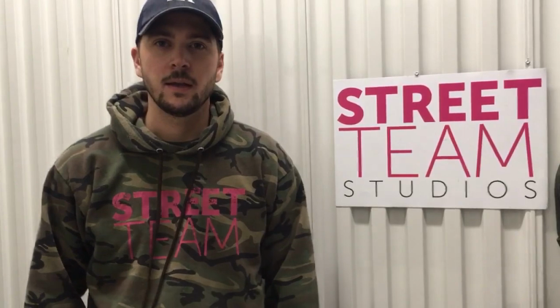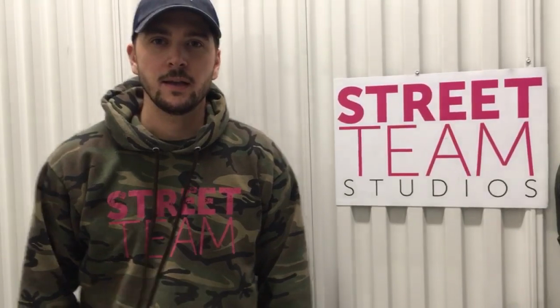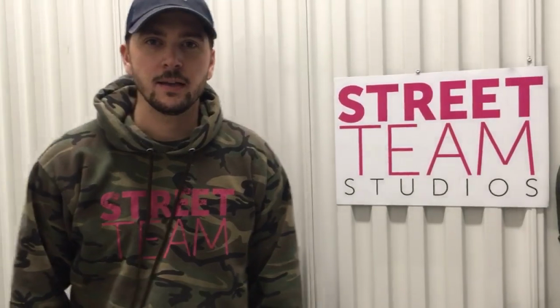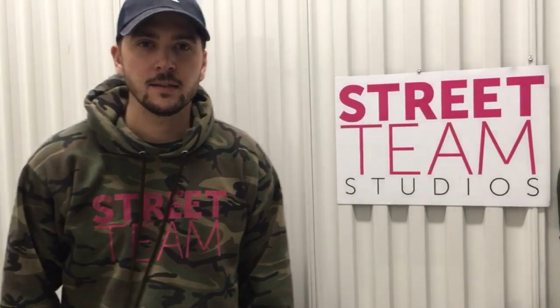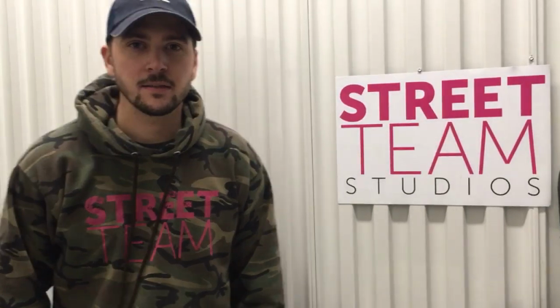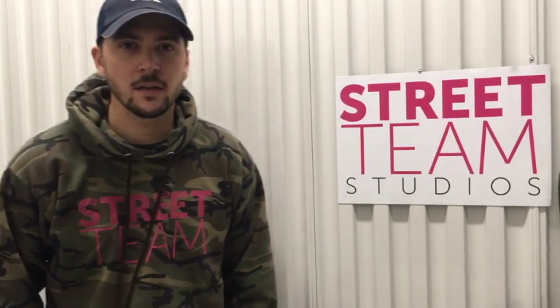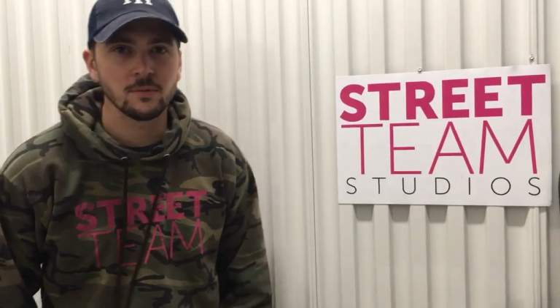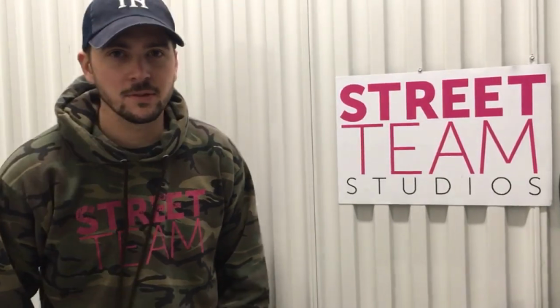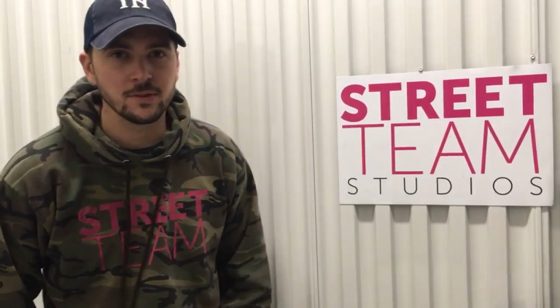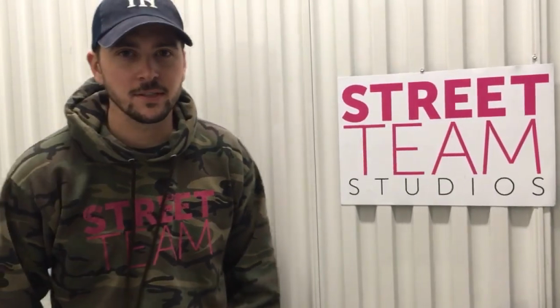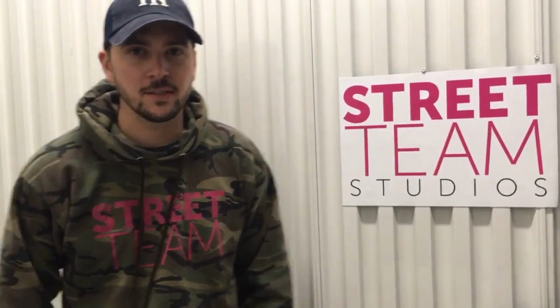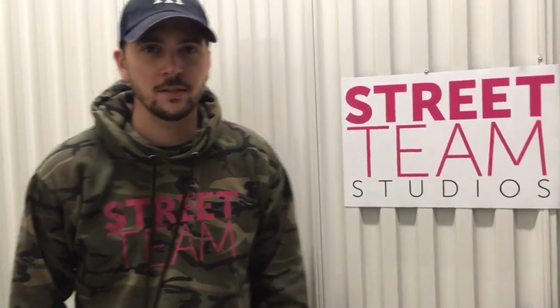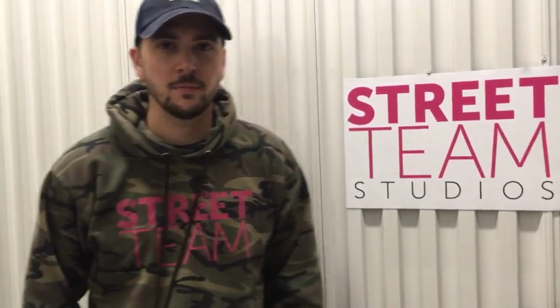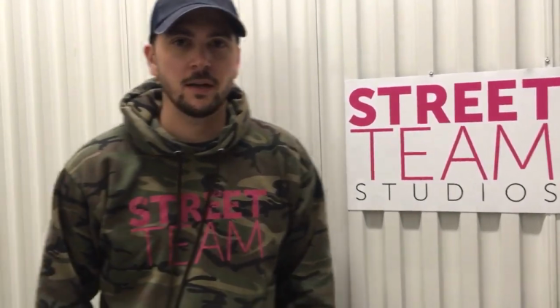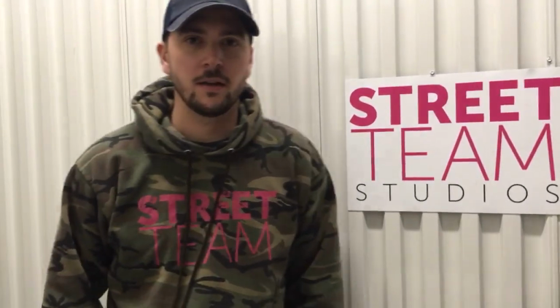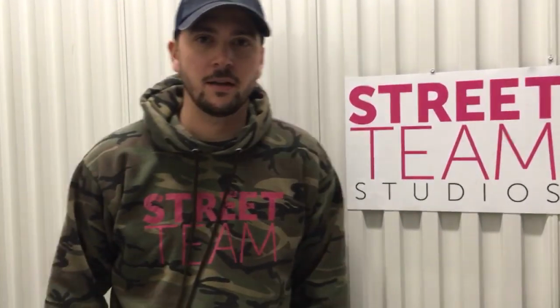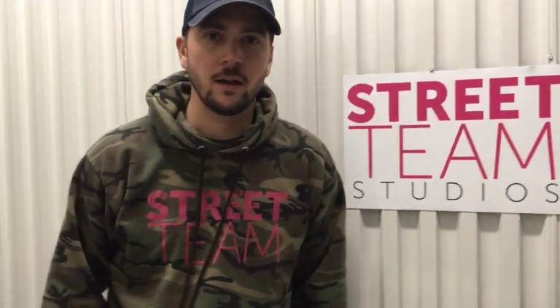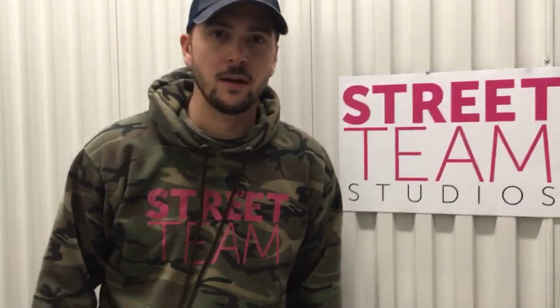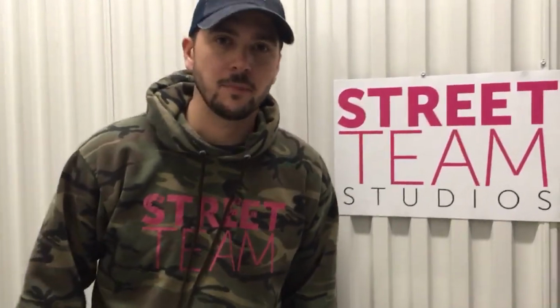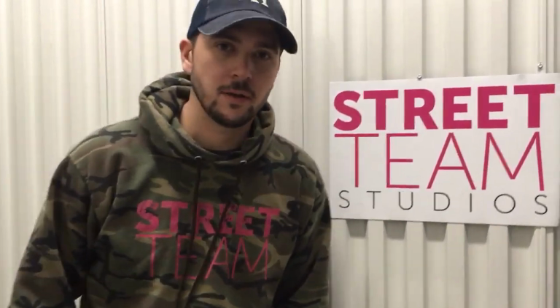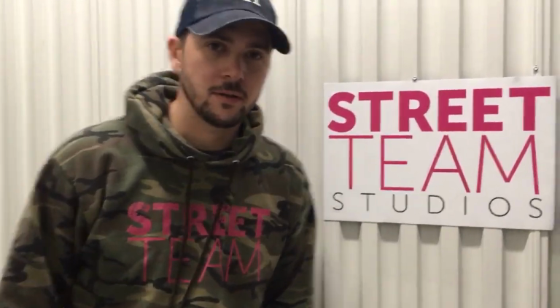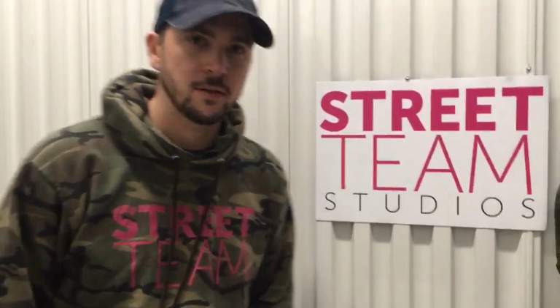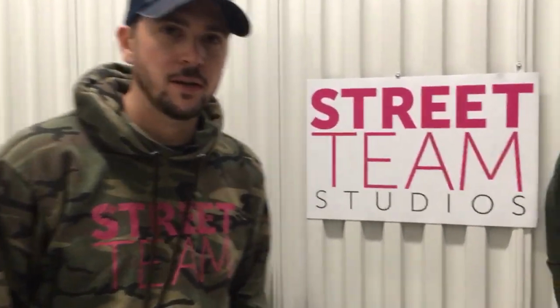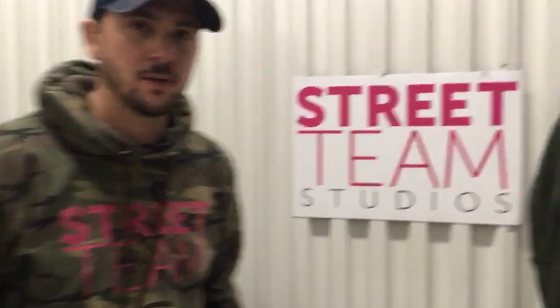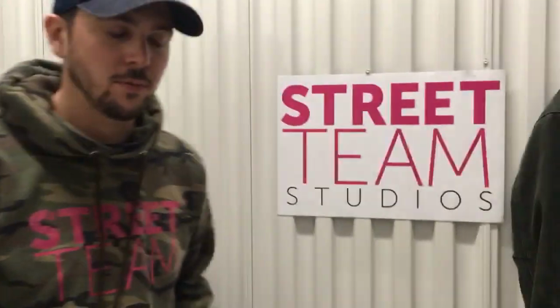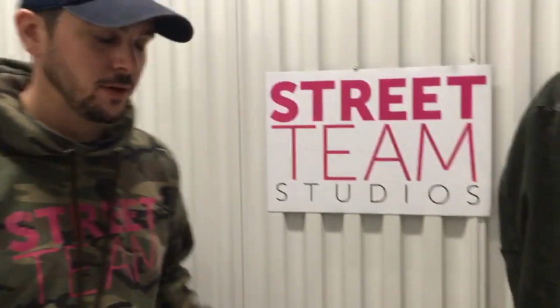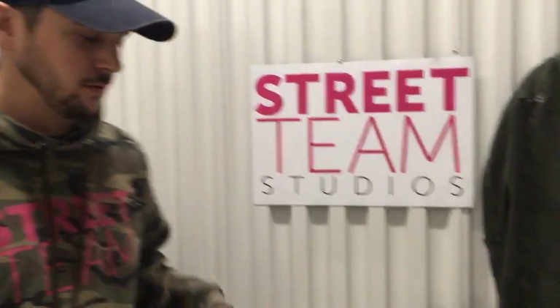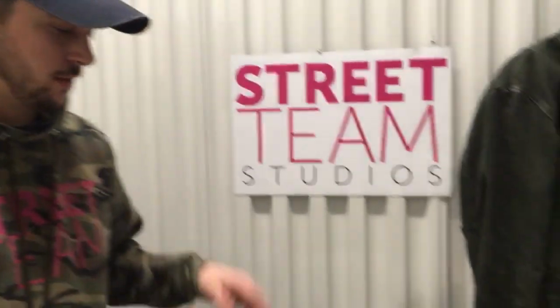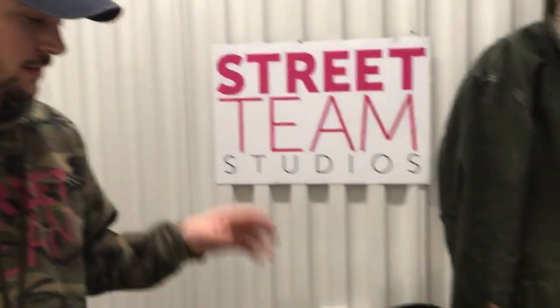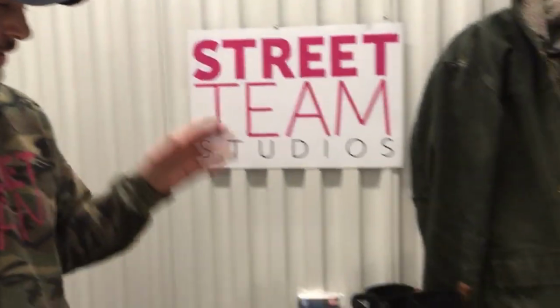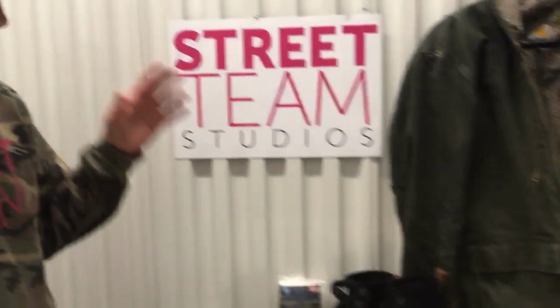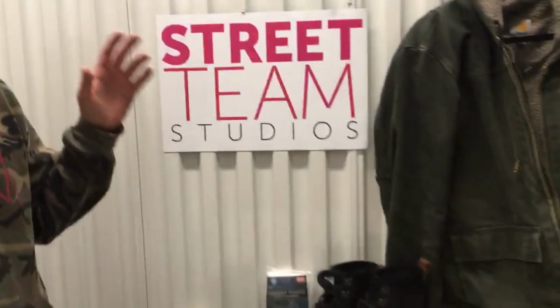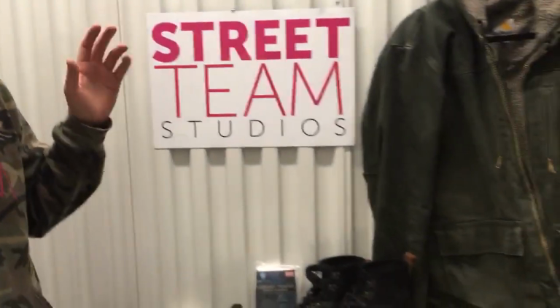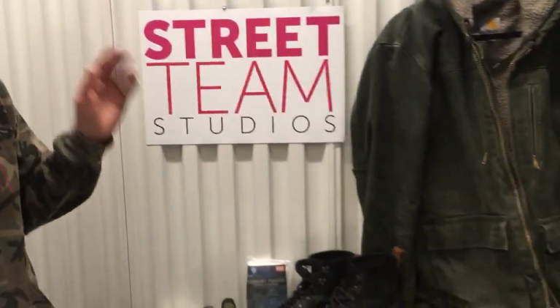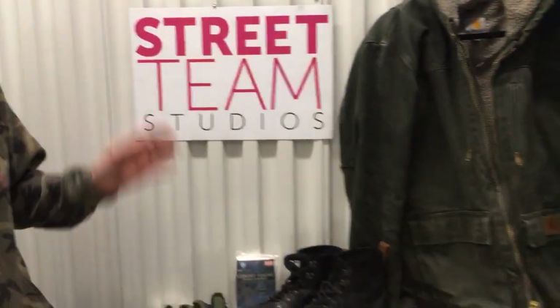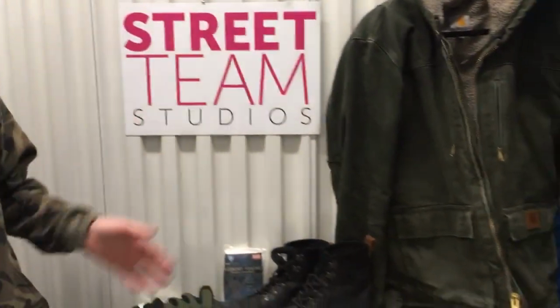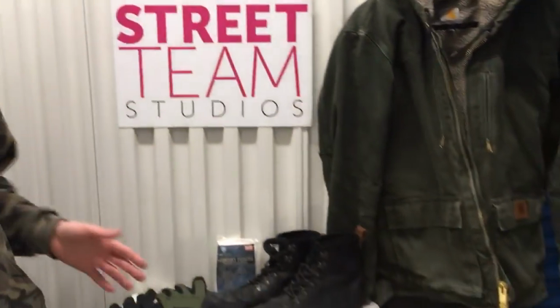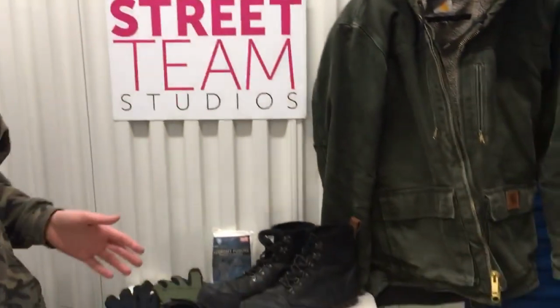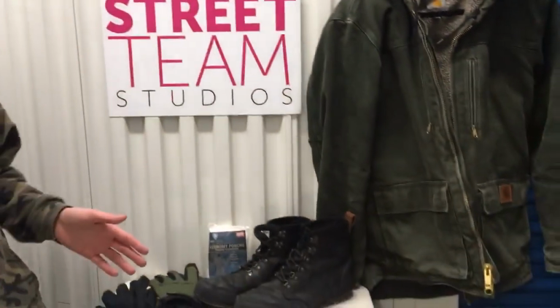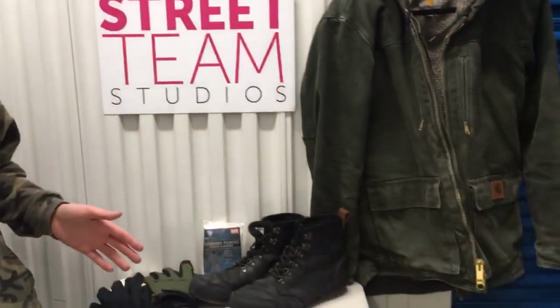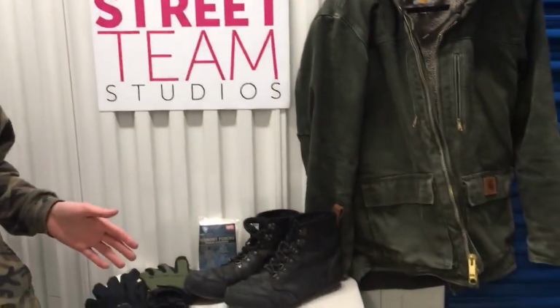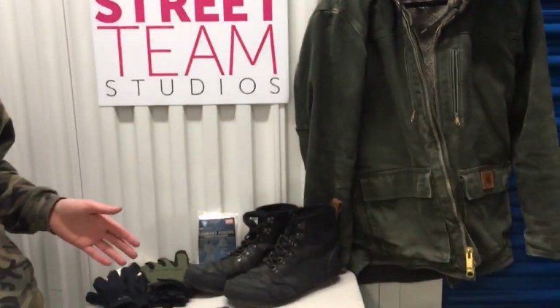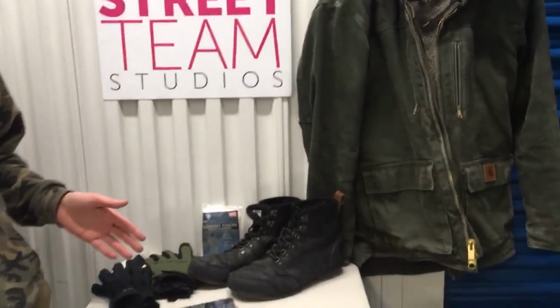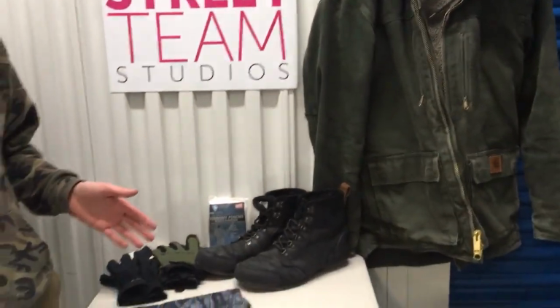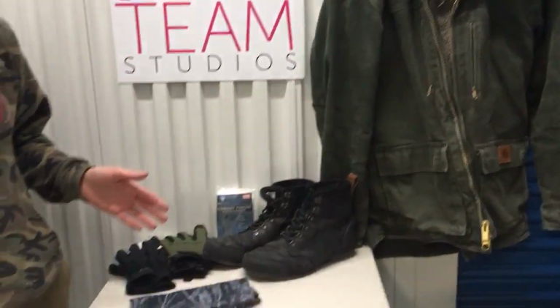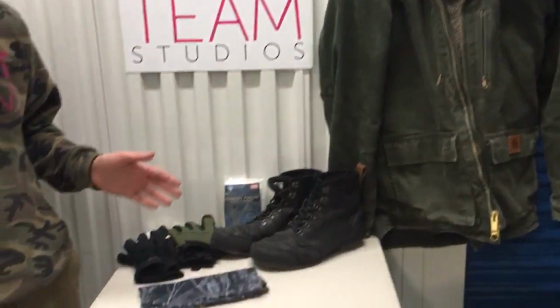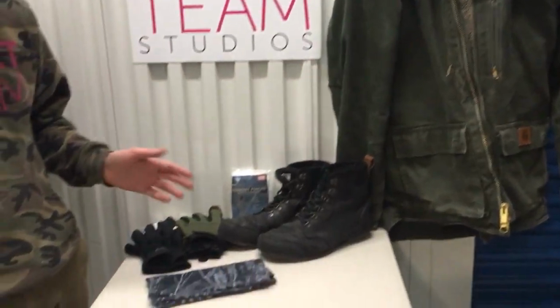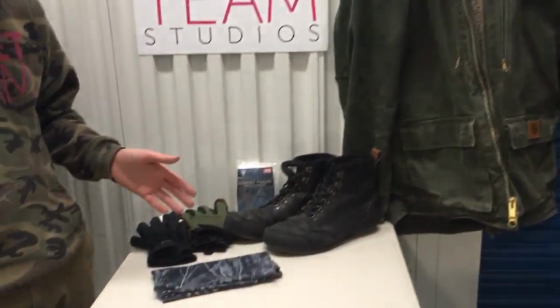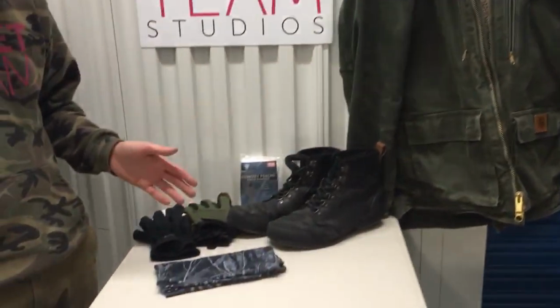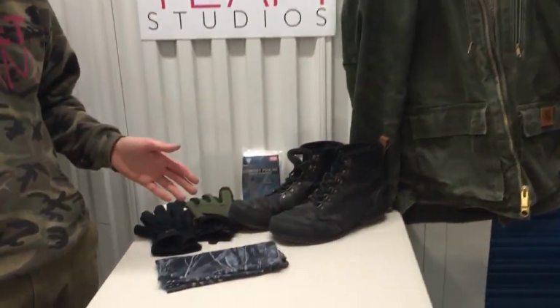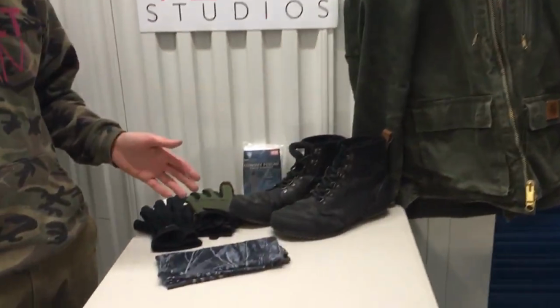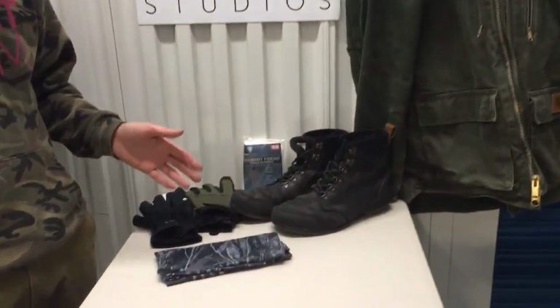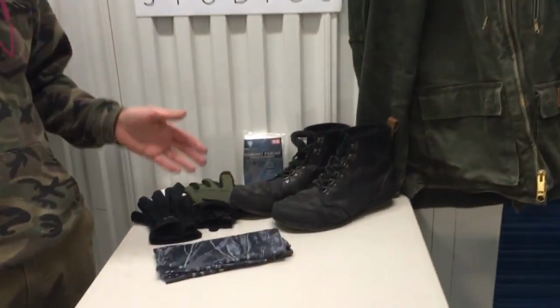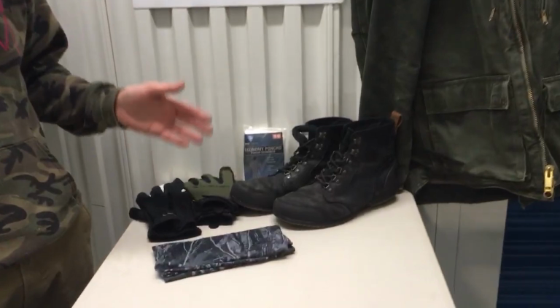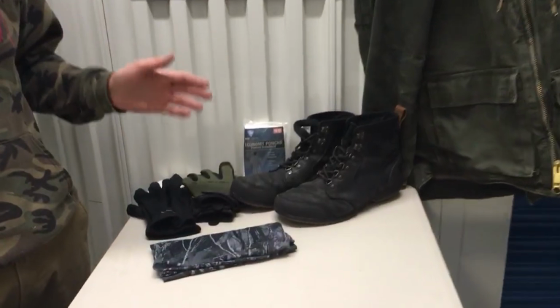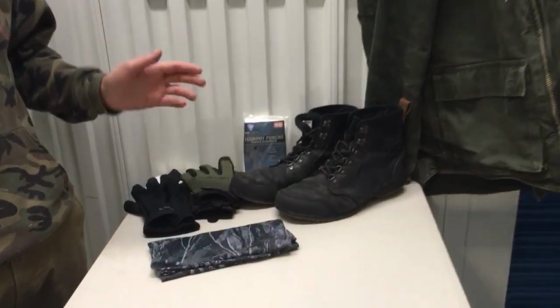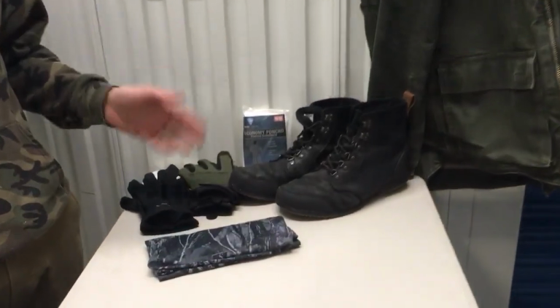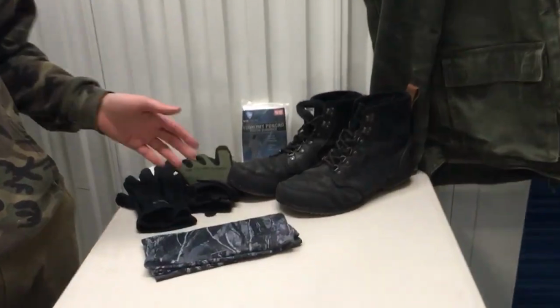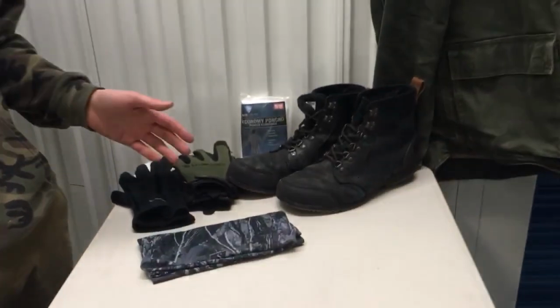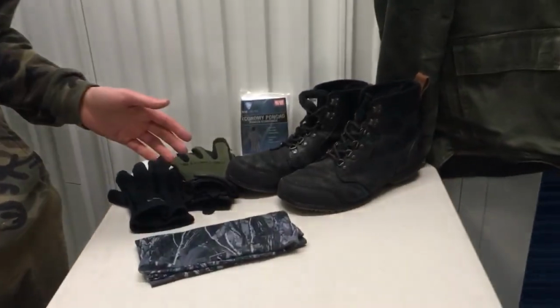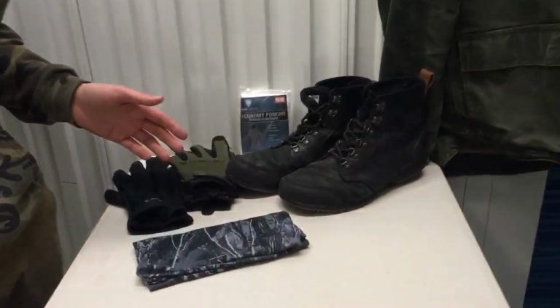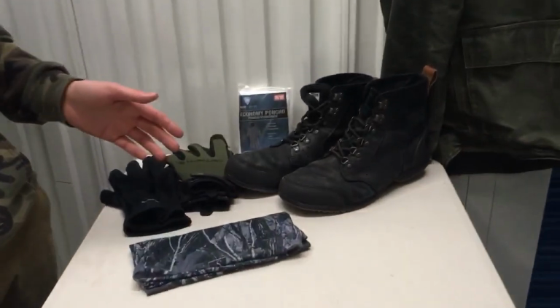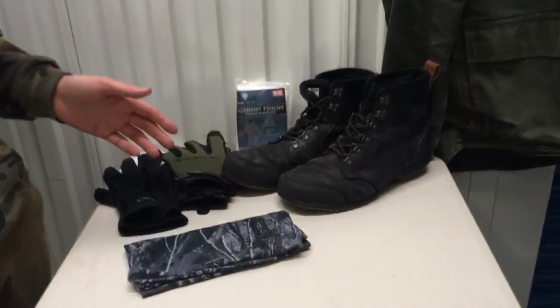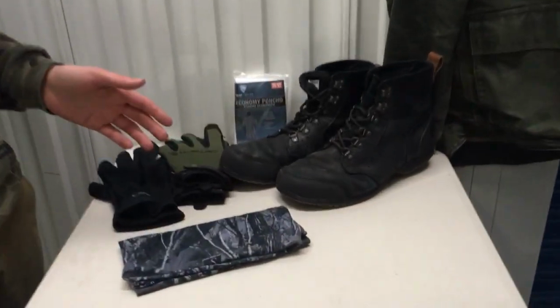Hey guys, Colin with Street Team, and I'm going to tell you what you need to have in your bag whenever it's snowing or extremely cold out.